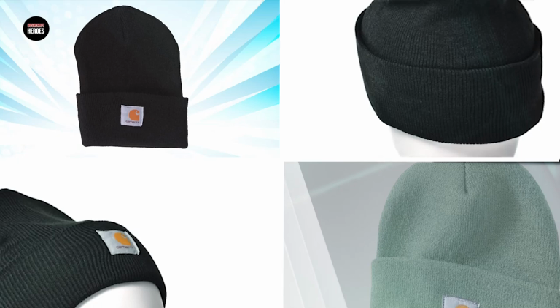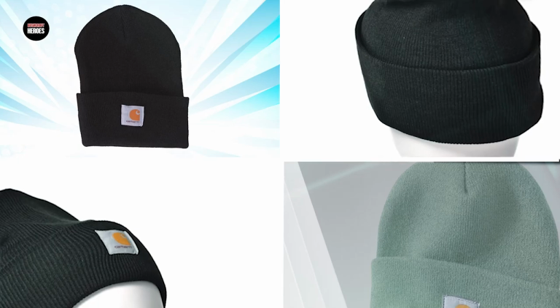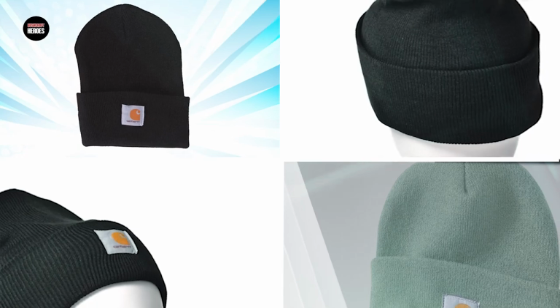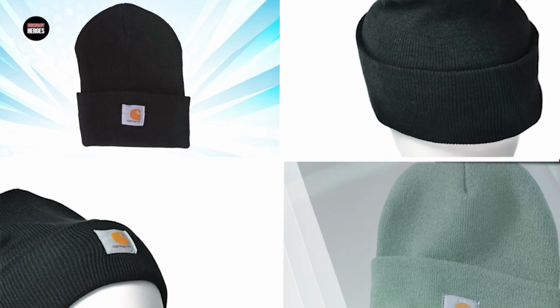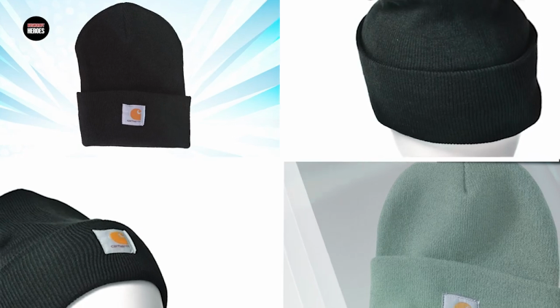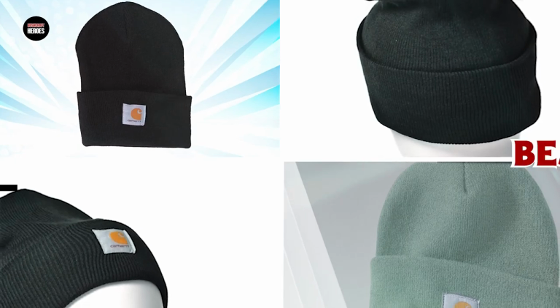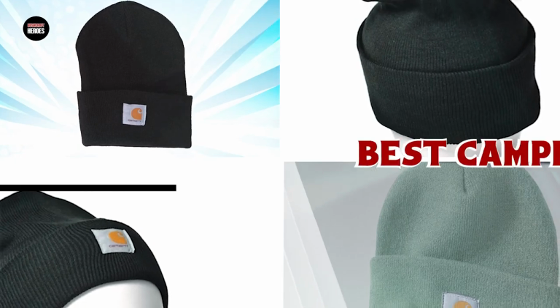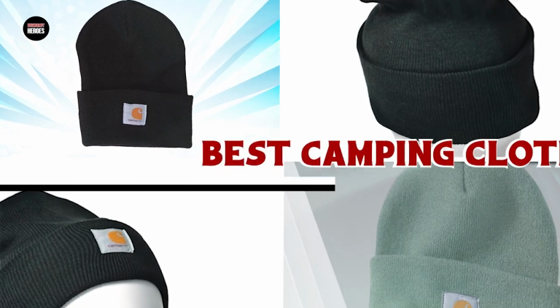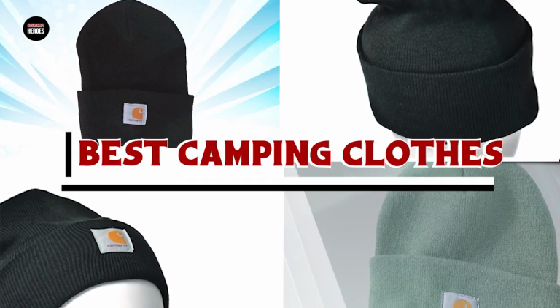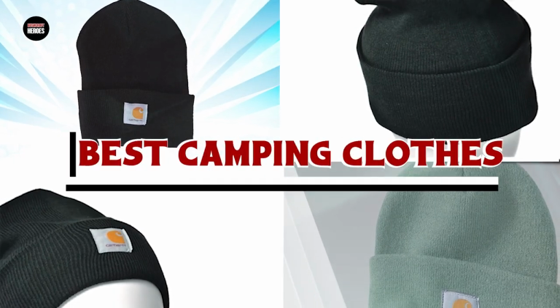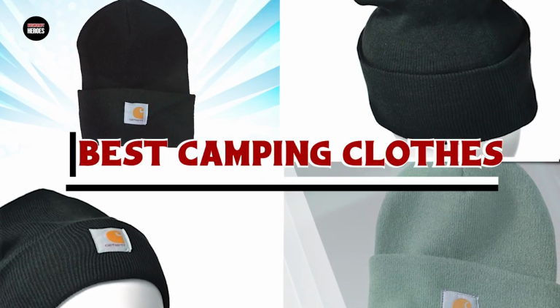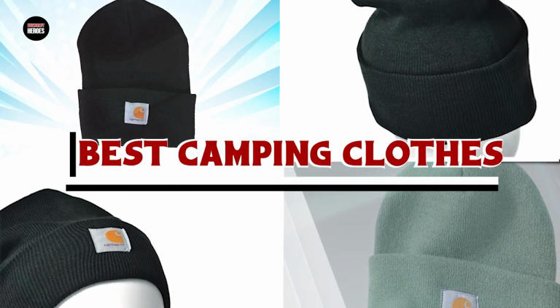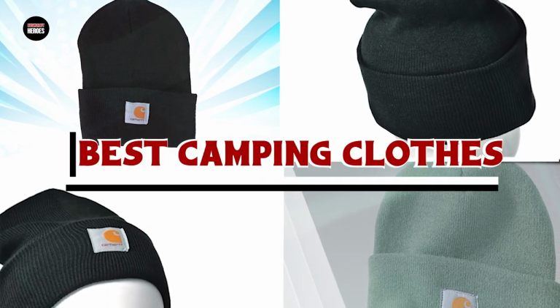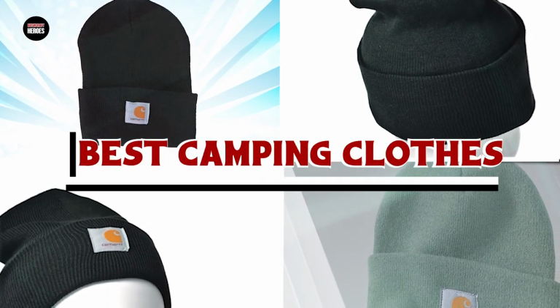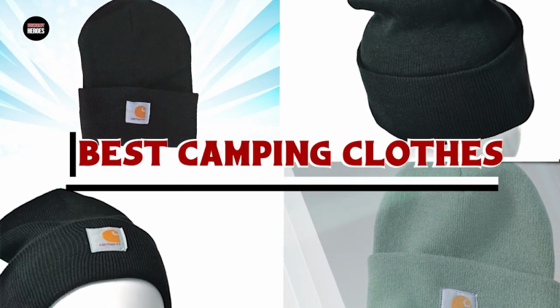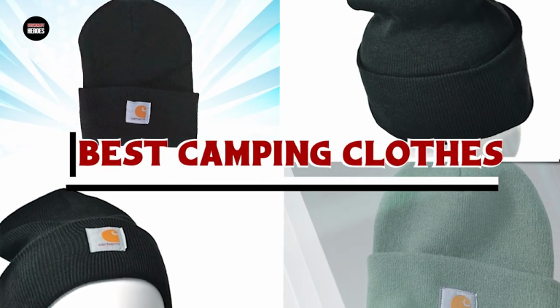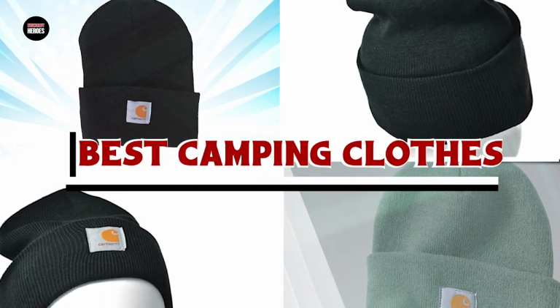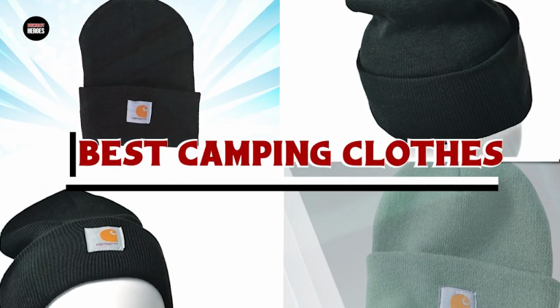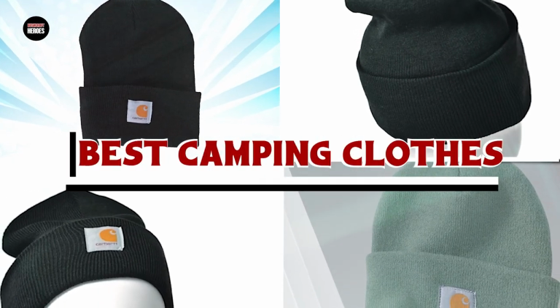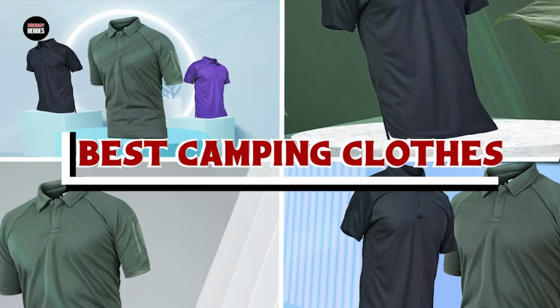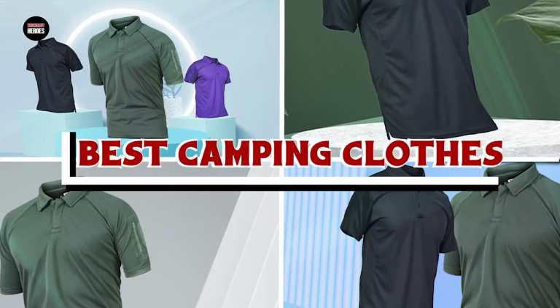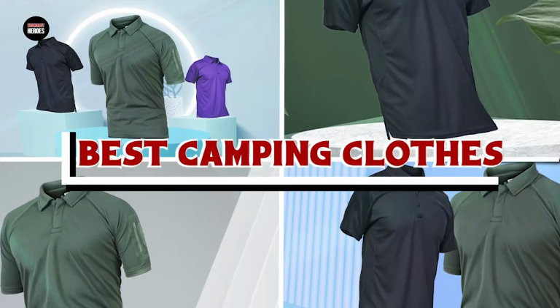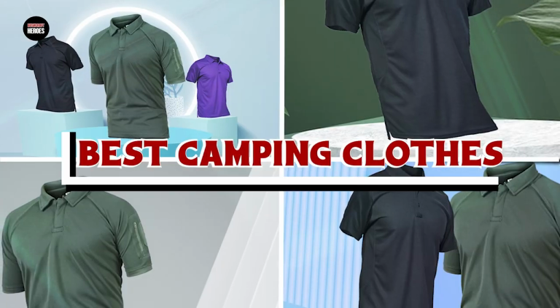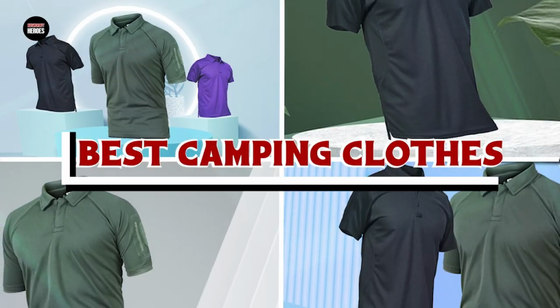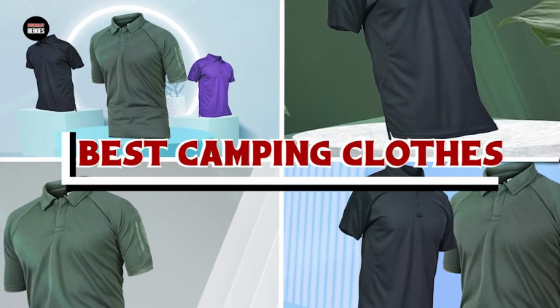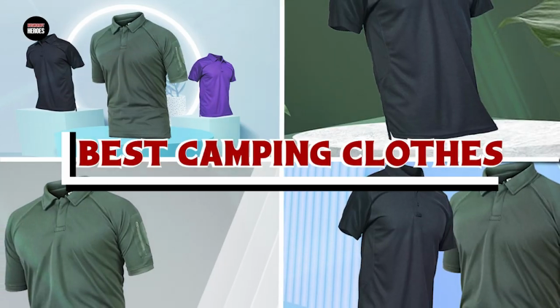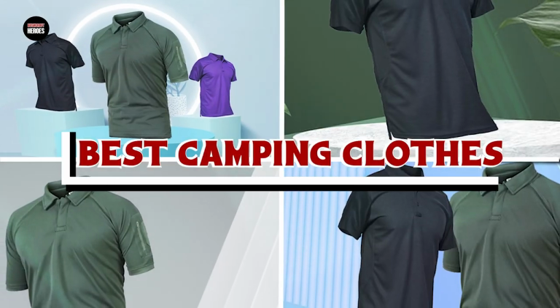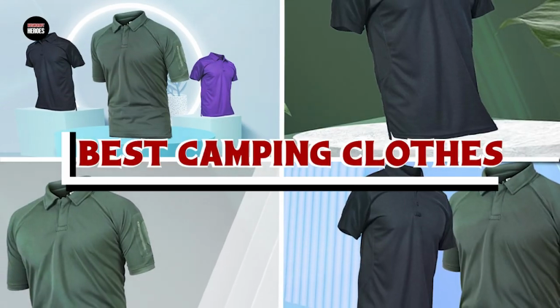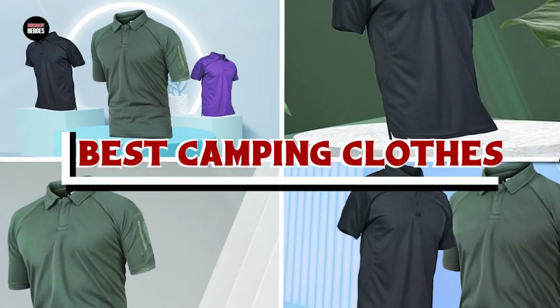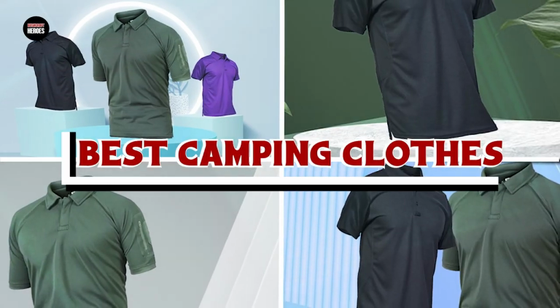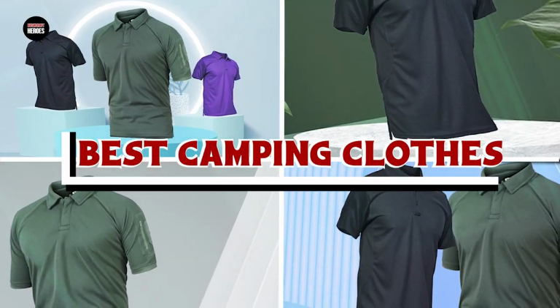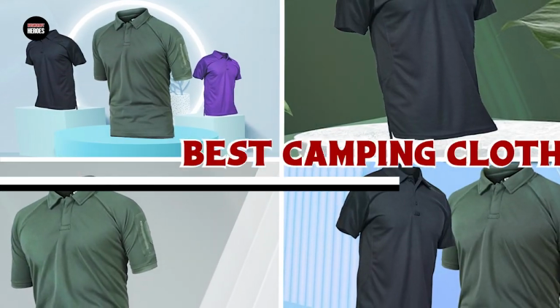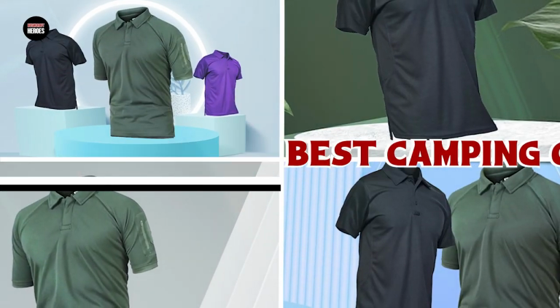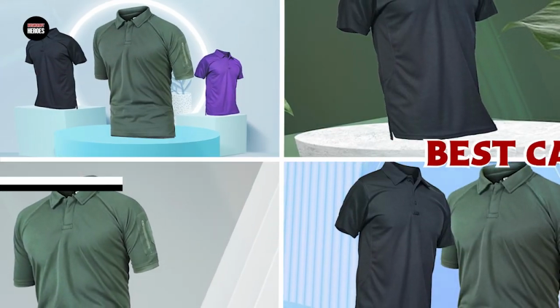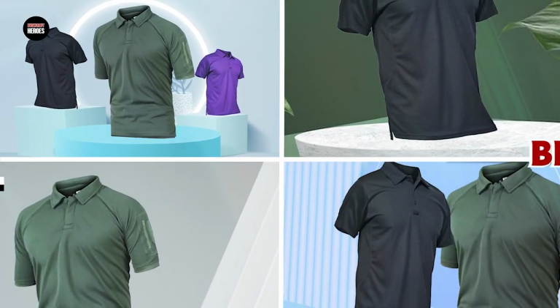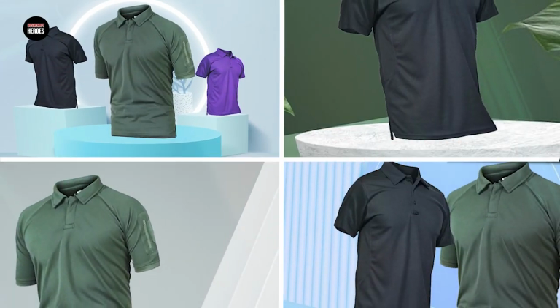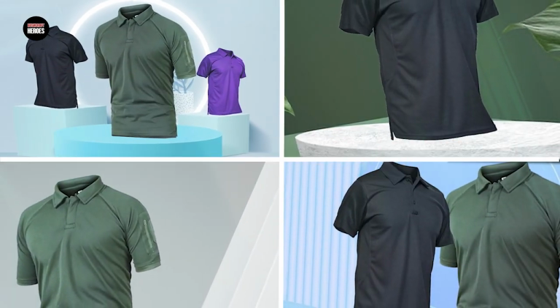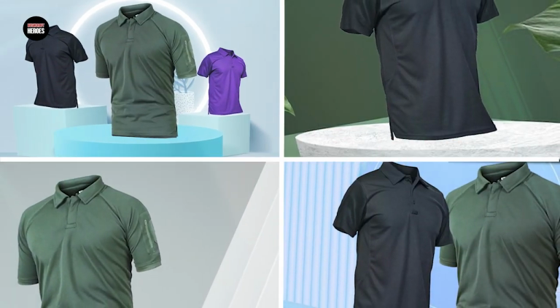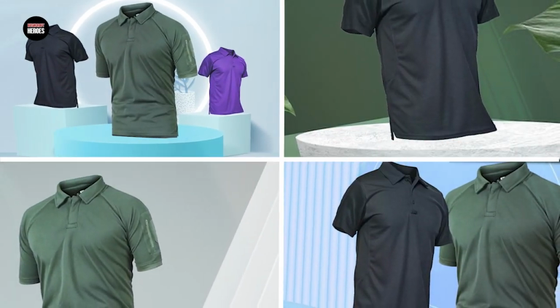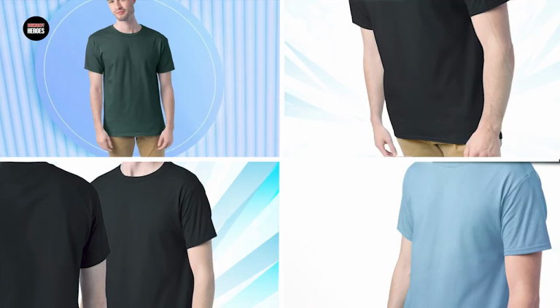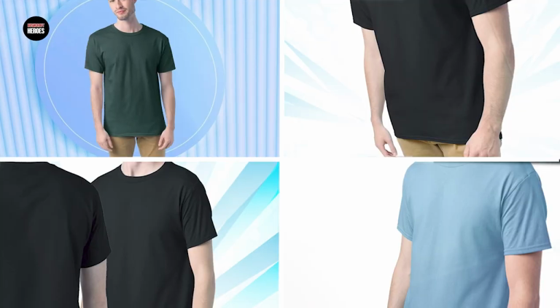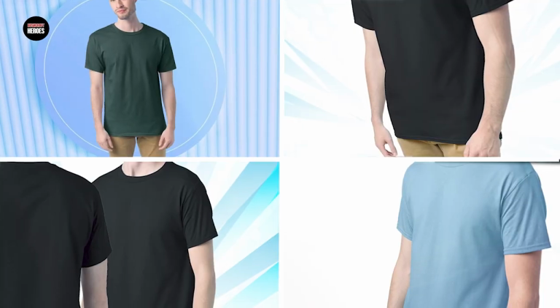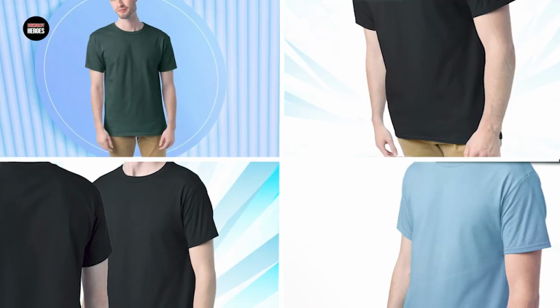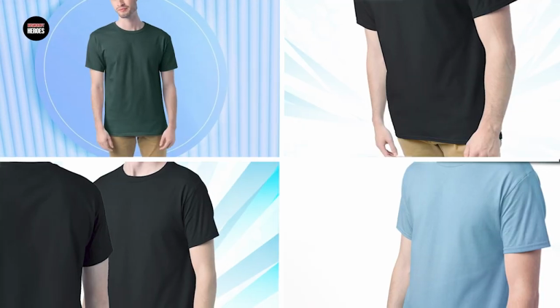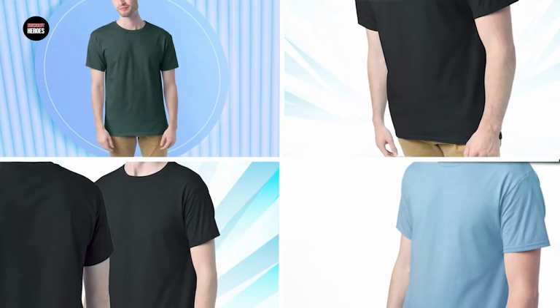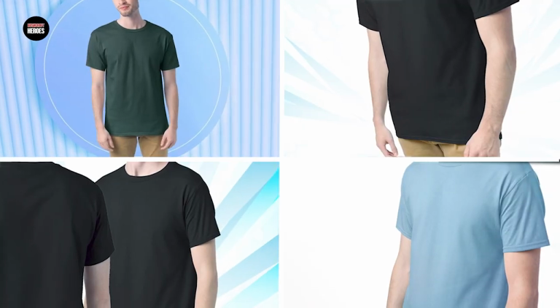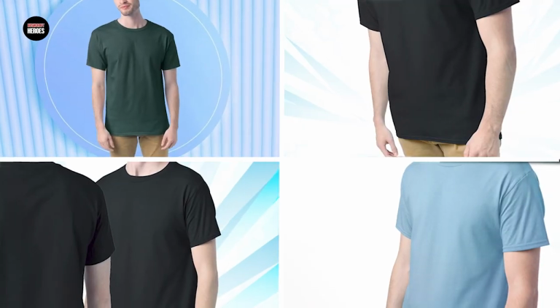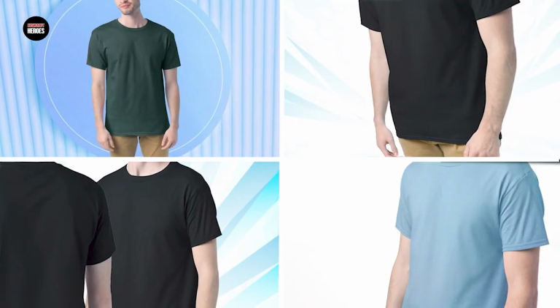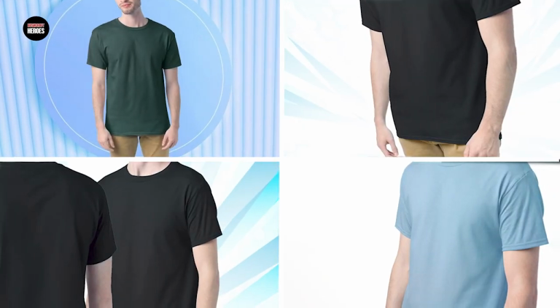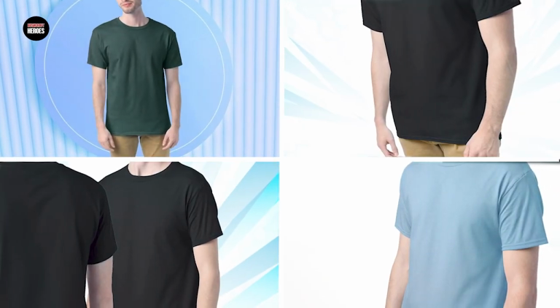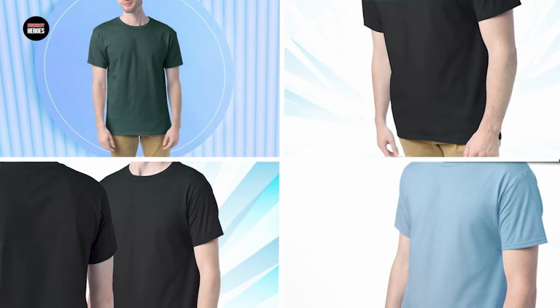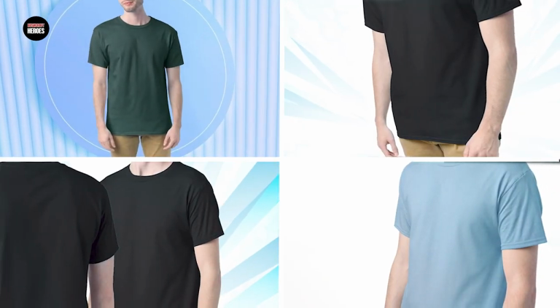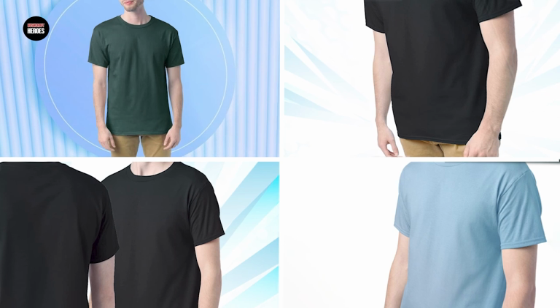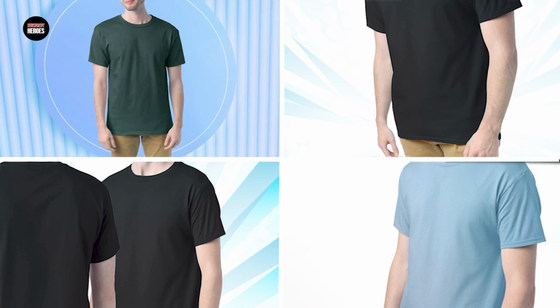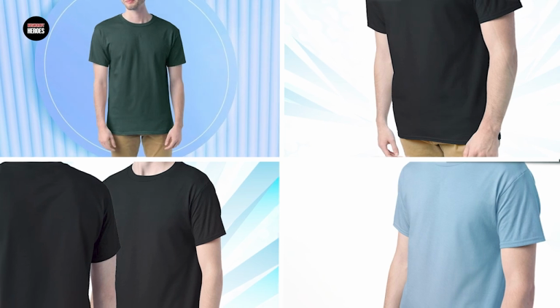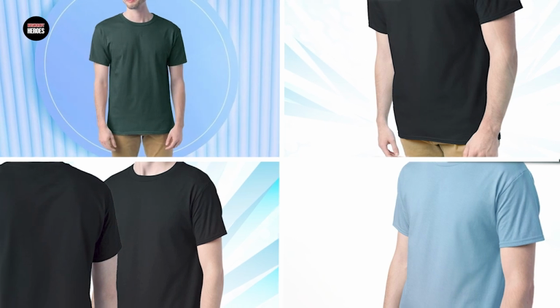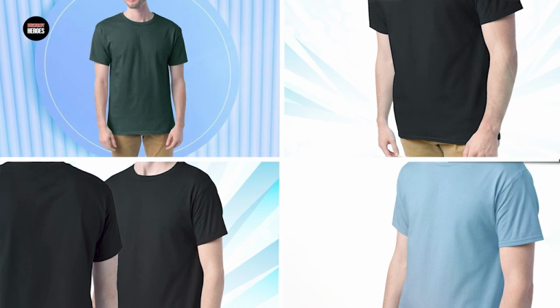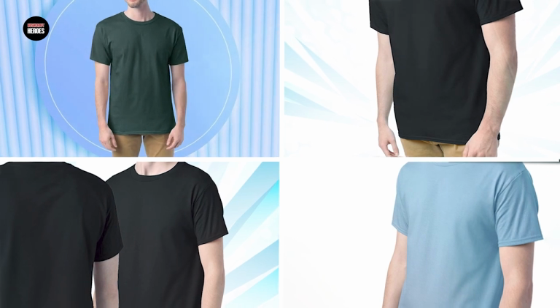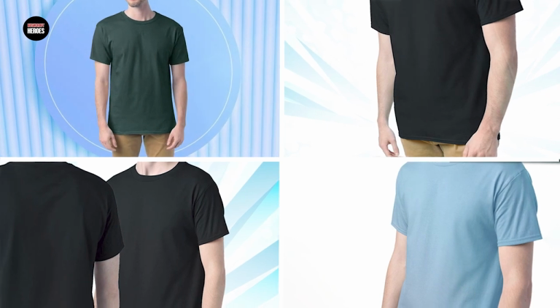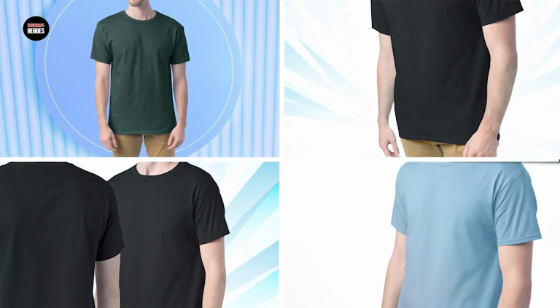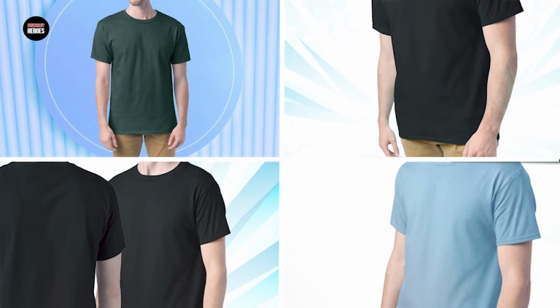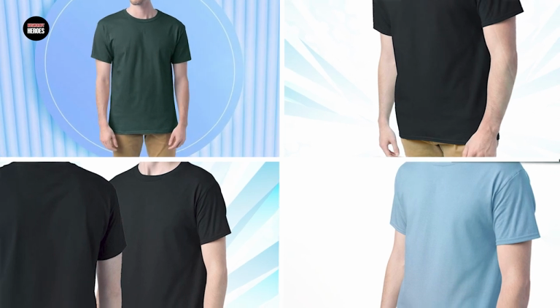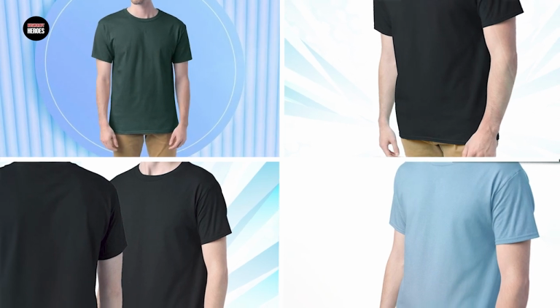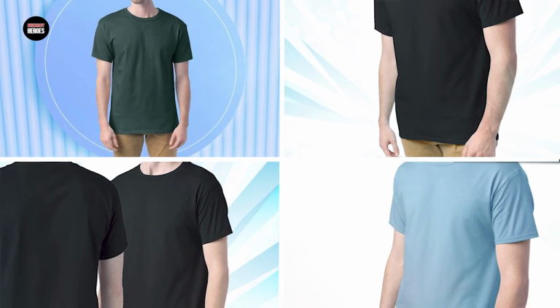If you want to get the best camping clothes according to your needs, then watch the video till the end and then decide. So let's get started.